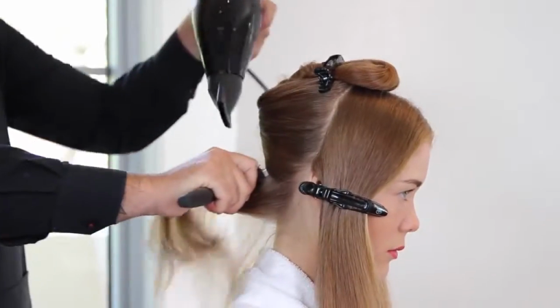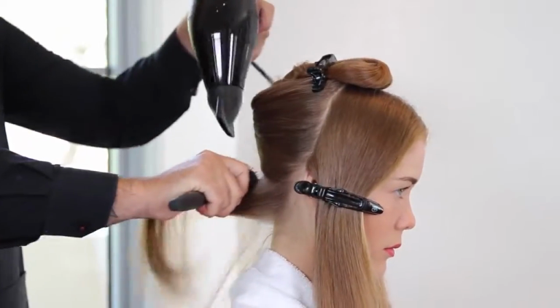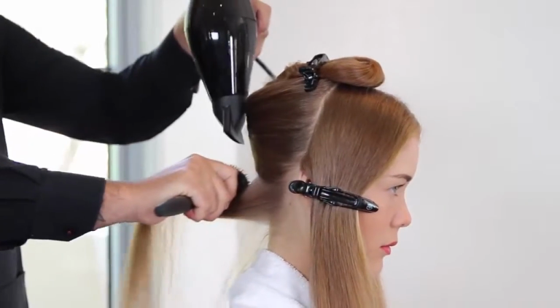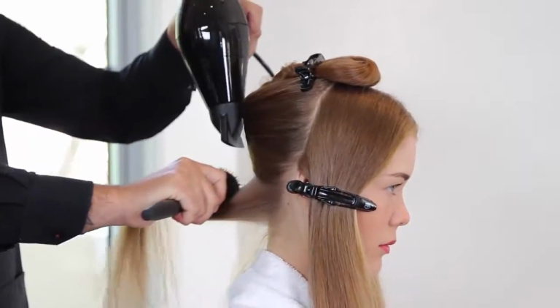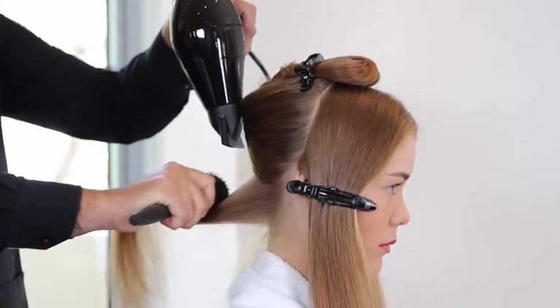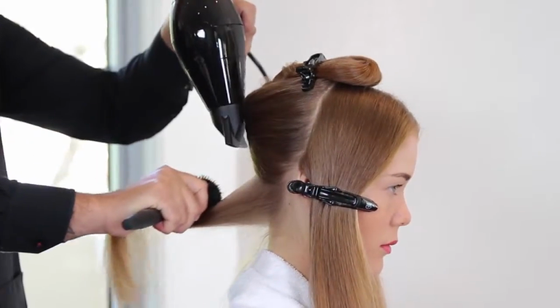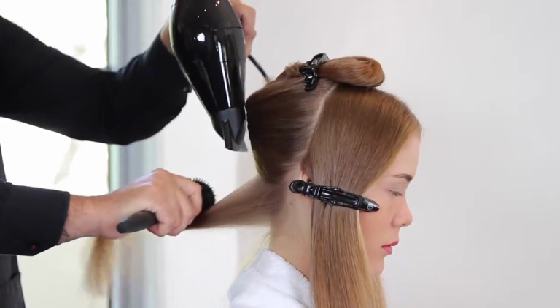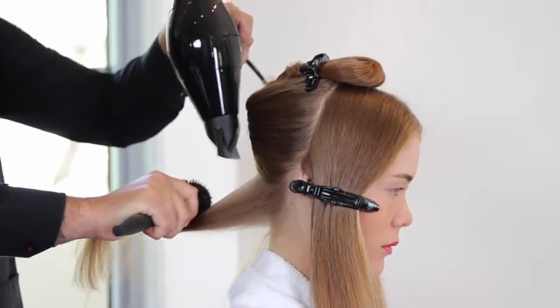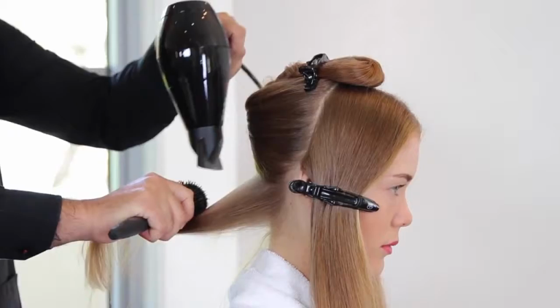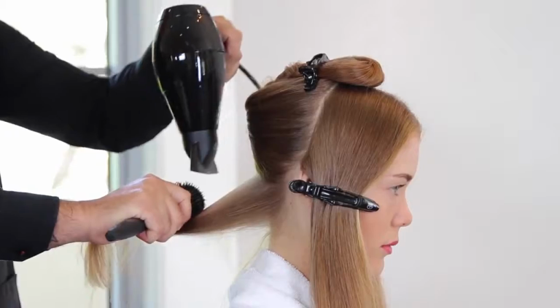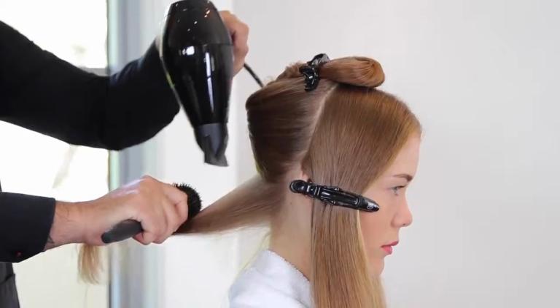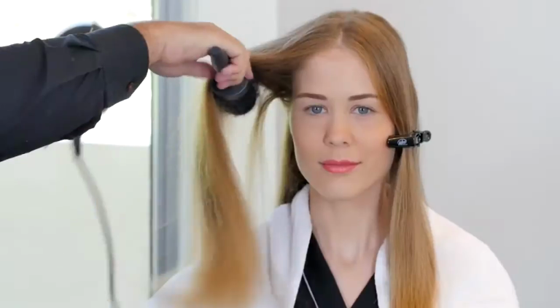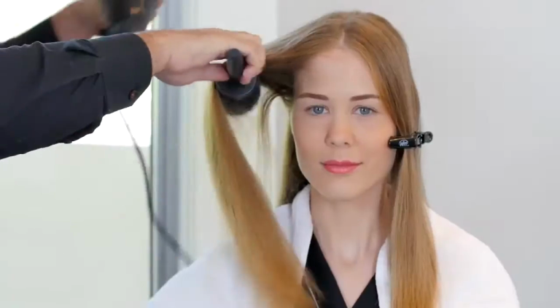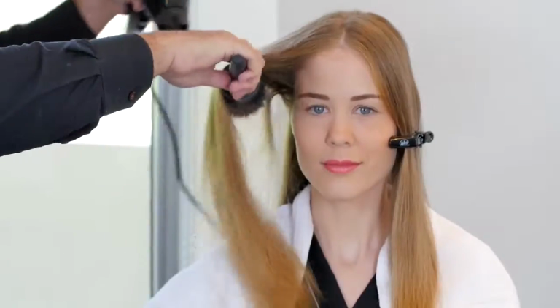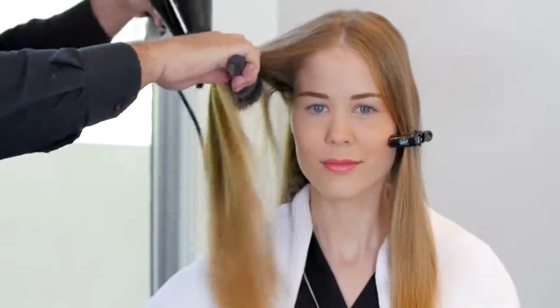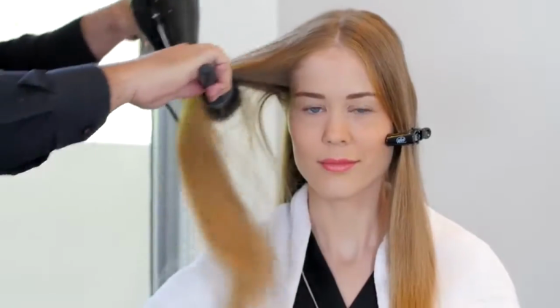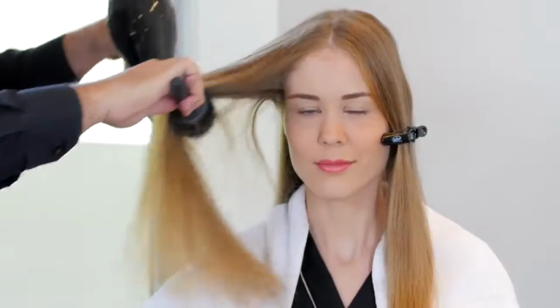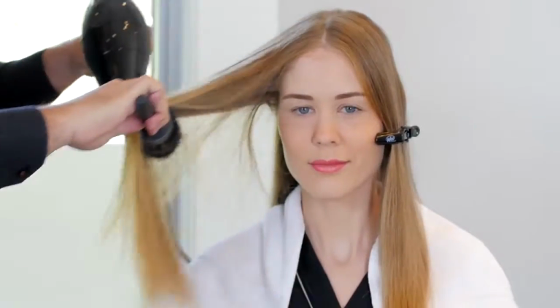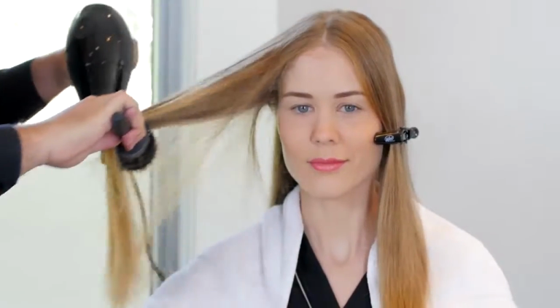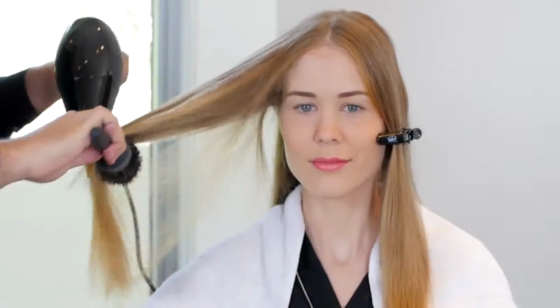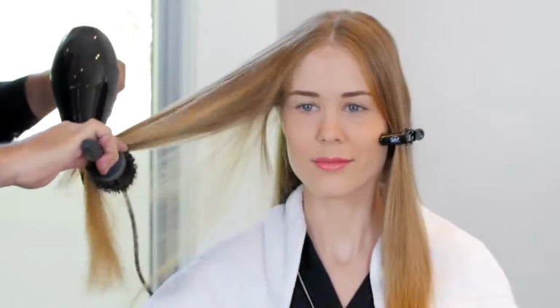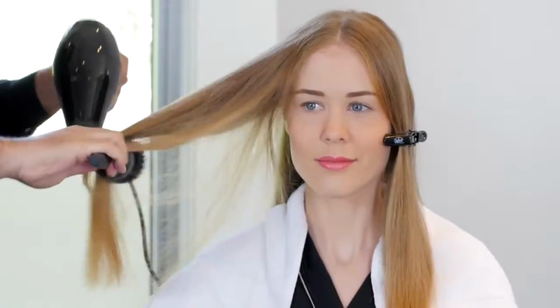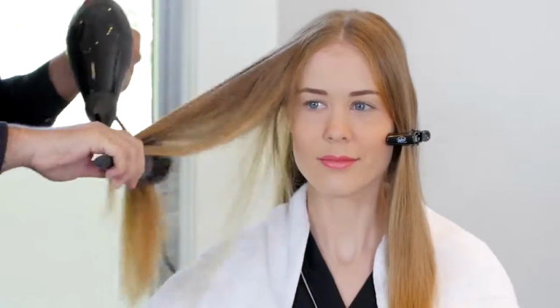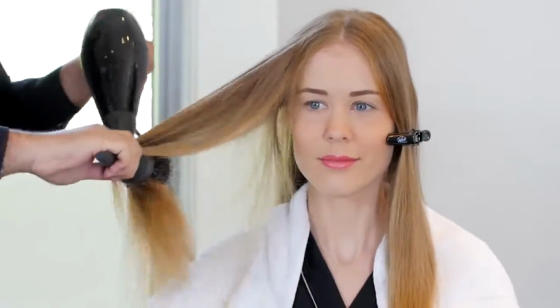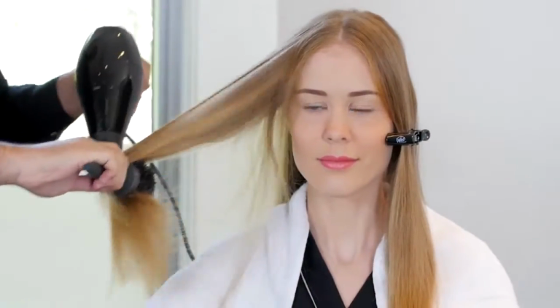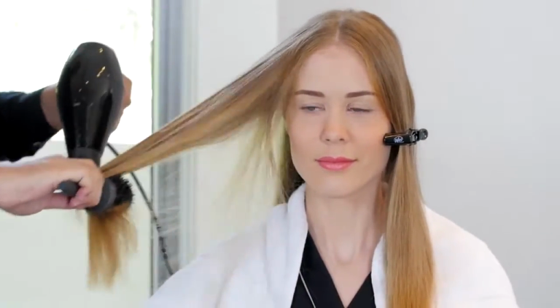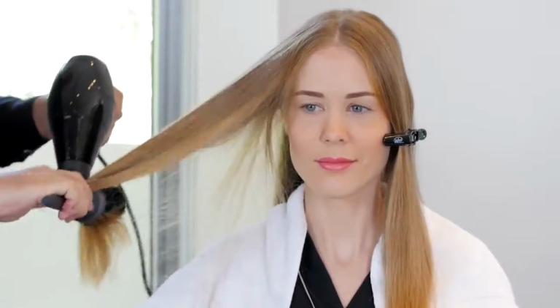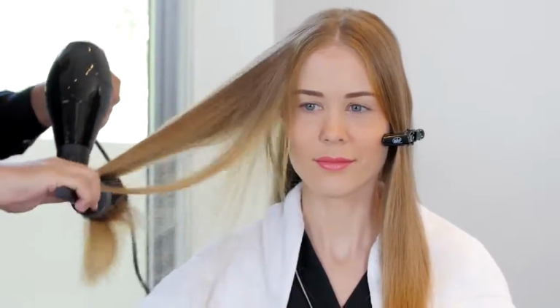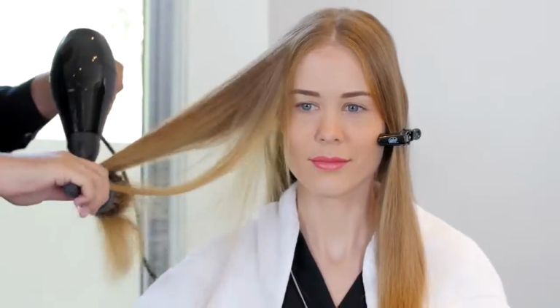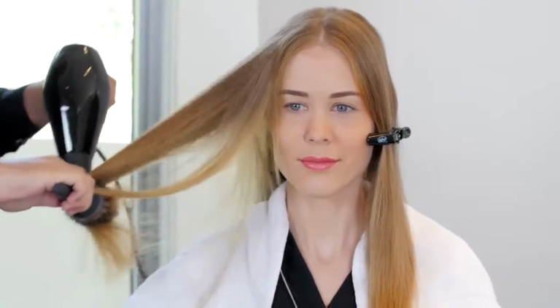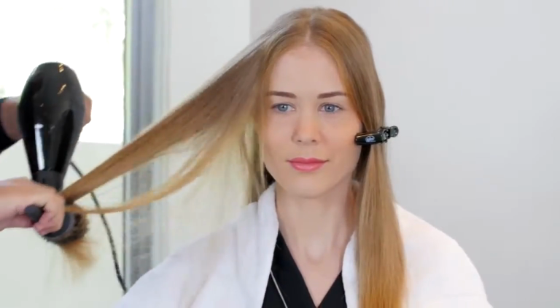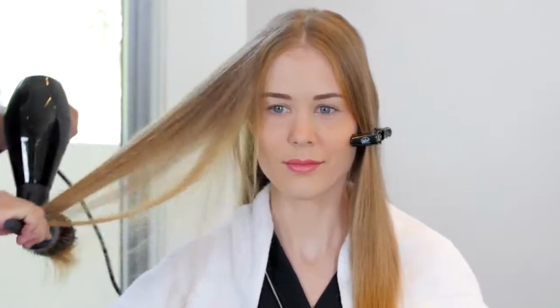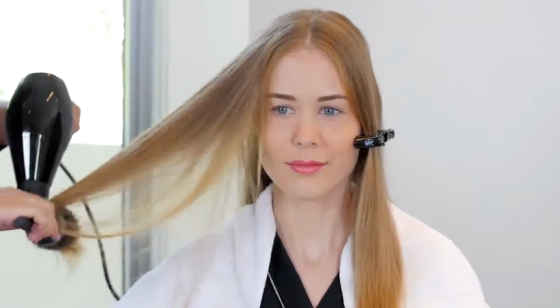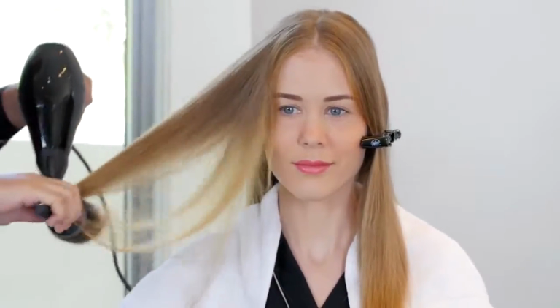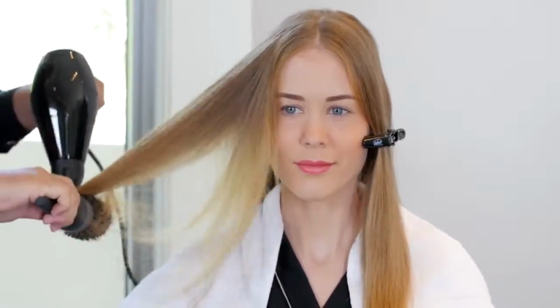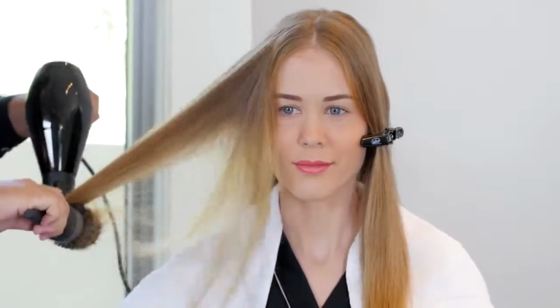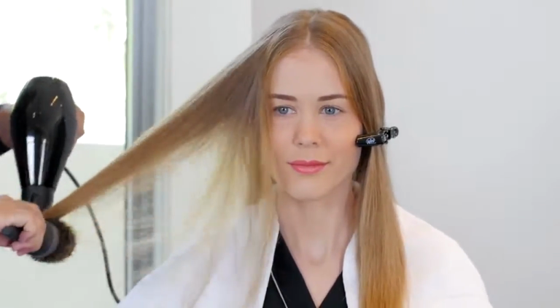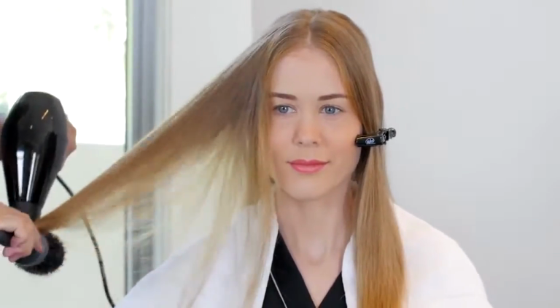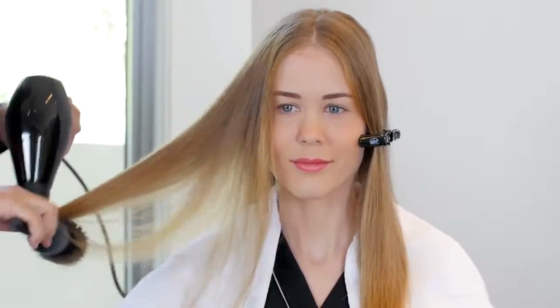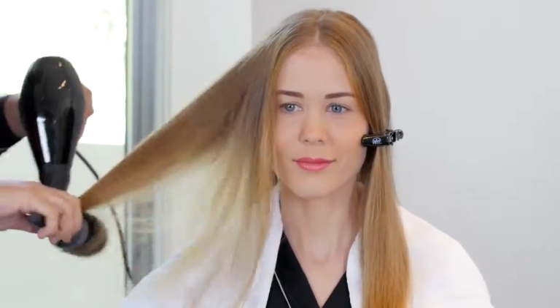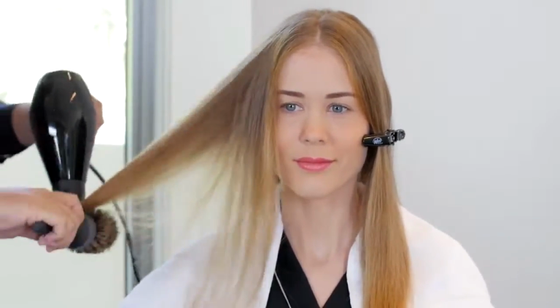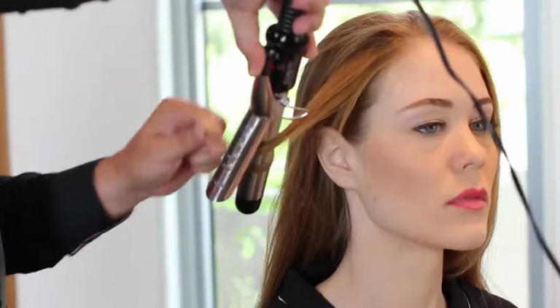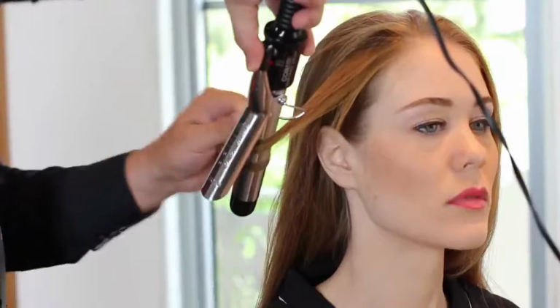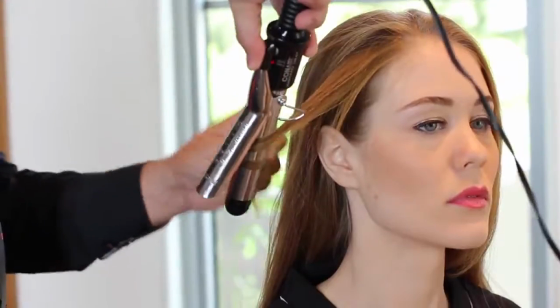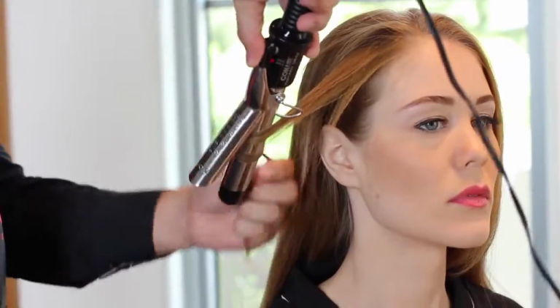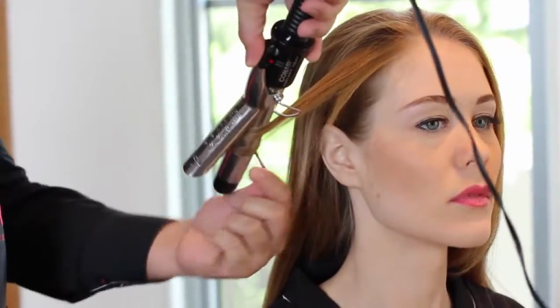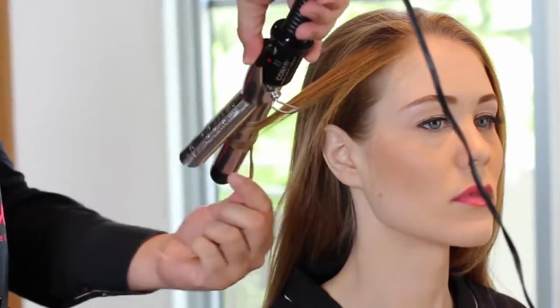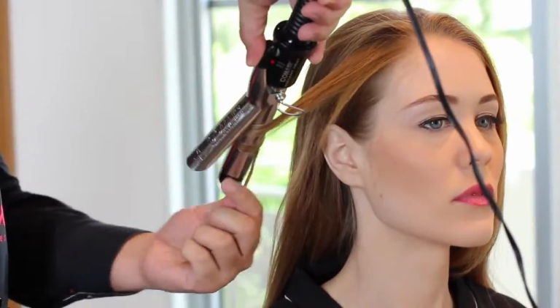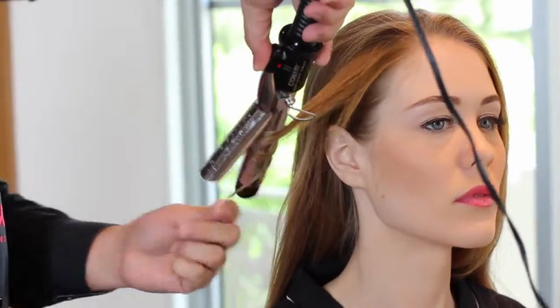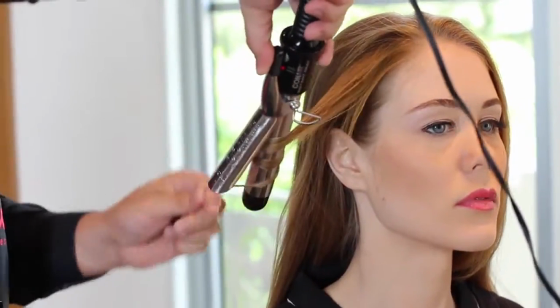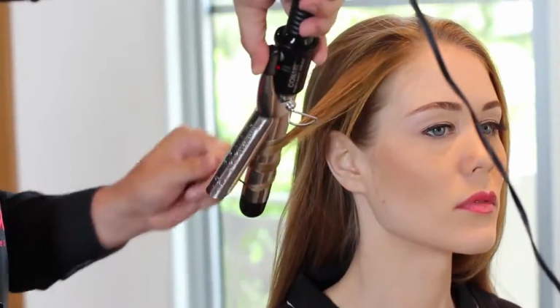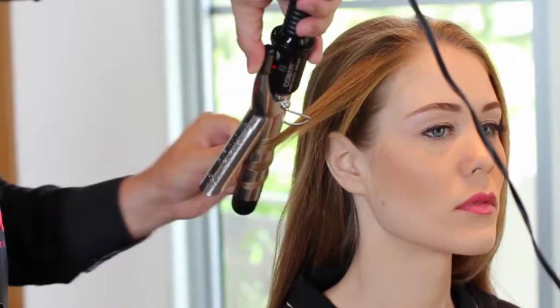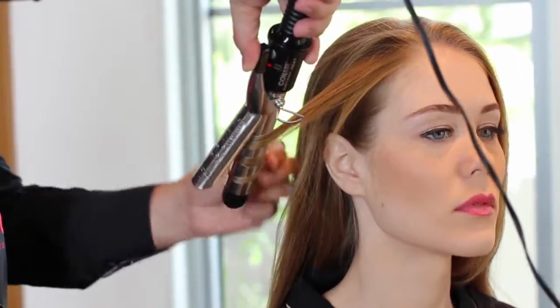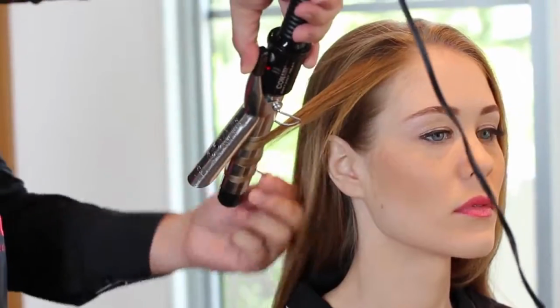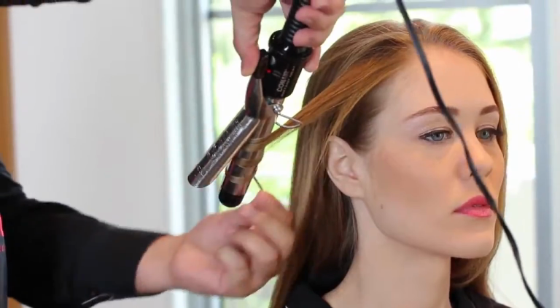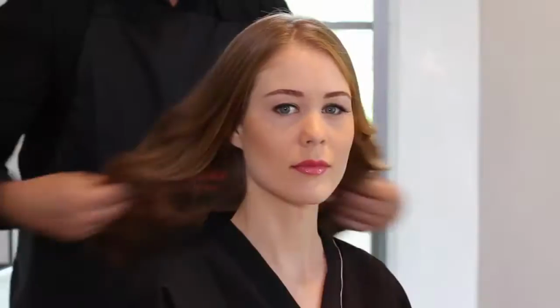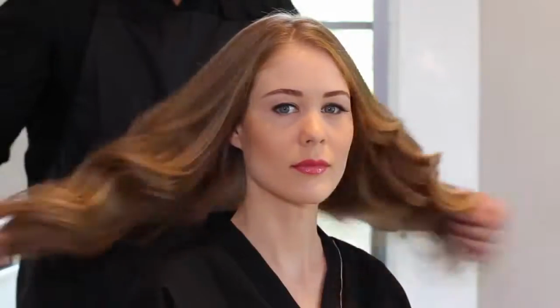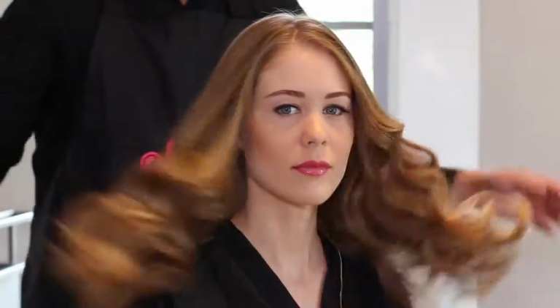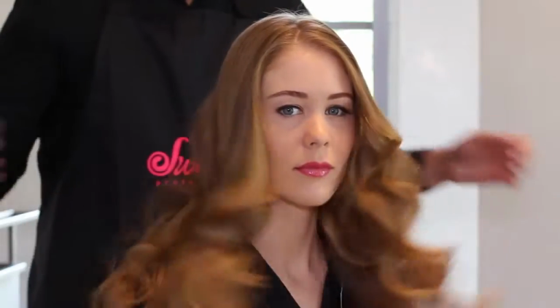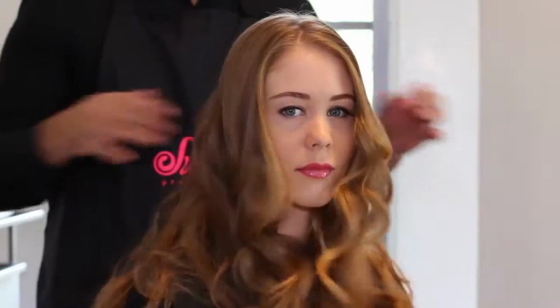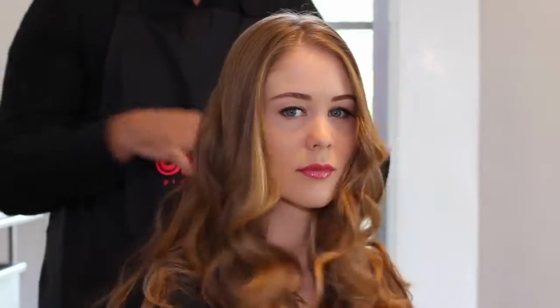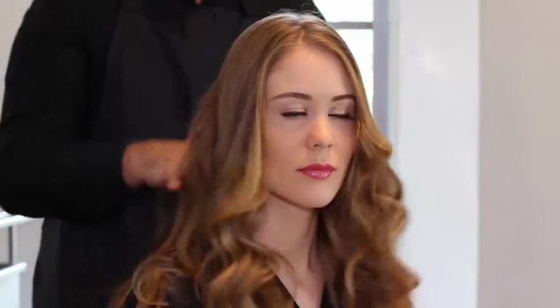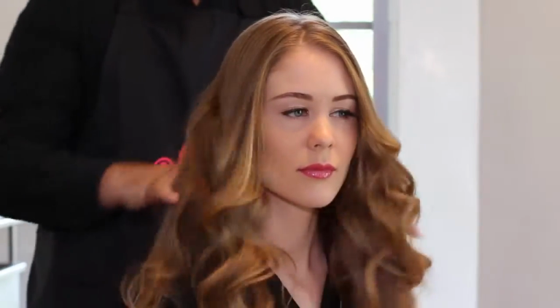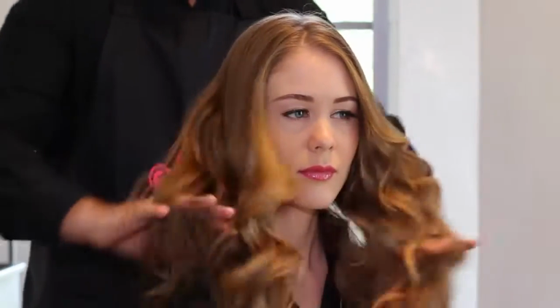Continuous use of the Sweet Hair Kronos at-home shampoo and conditioner will enhance and prolong the amazing Sweet Hair treatment results.